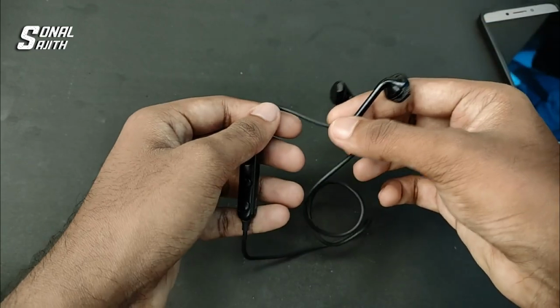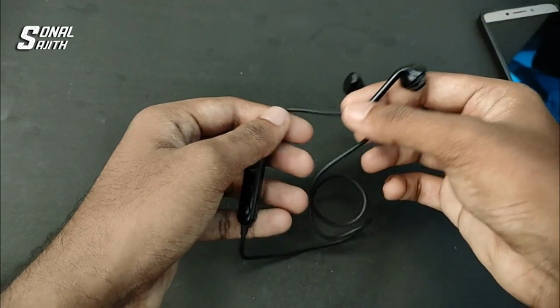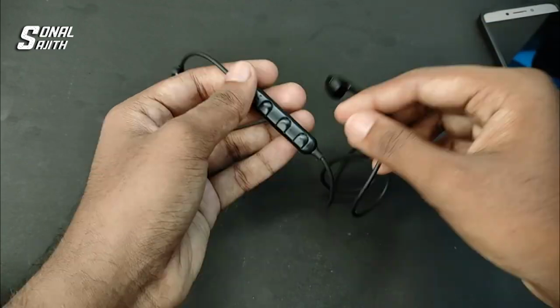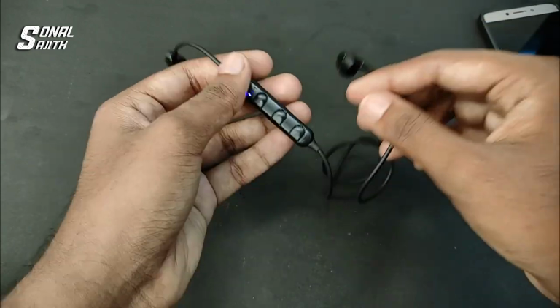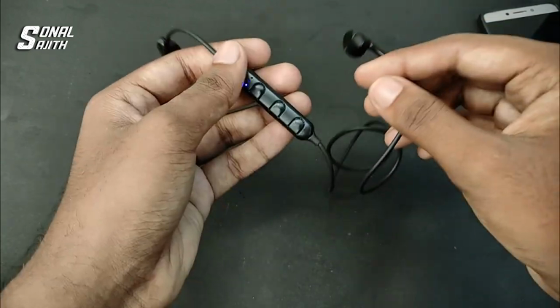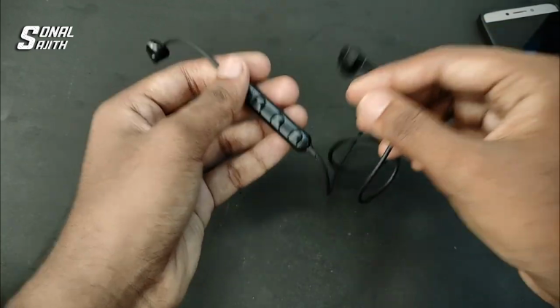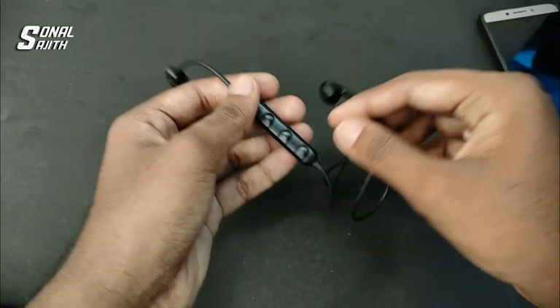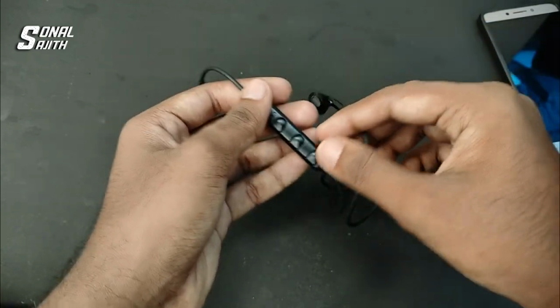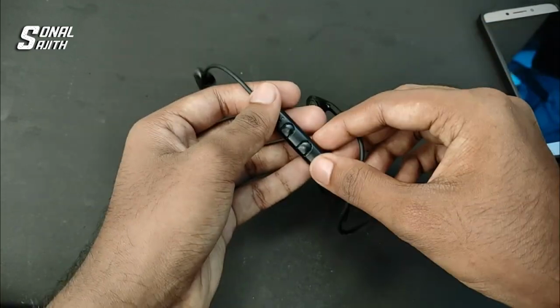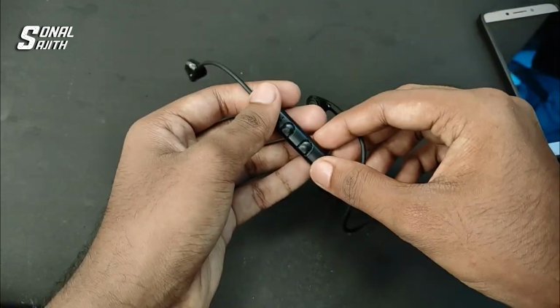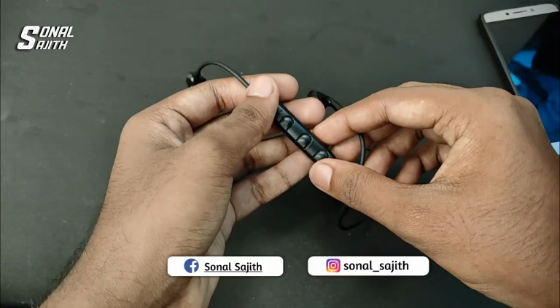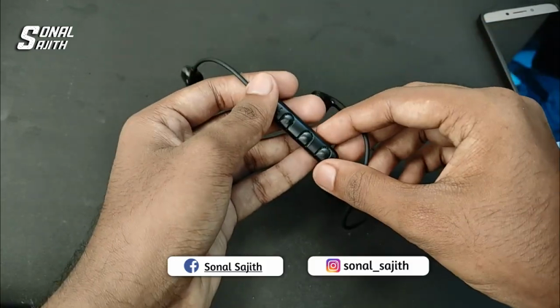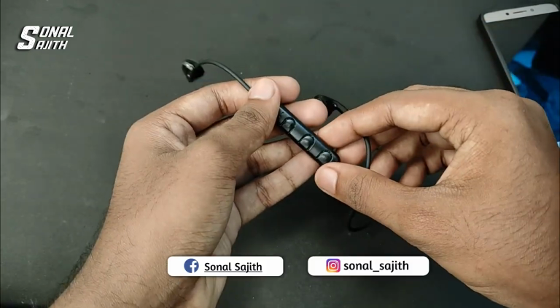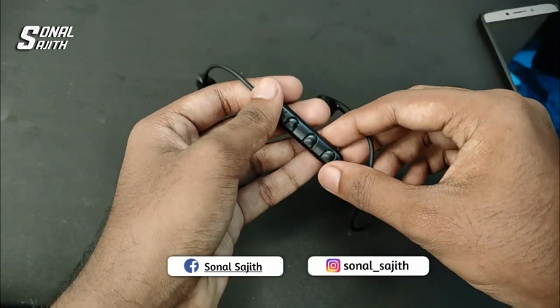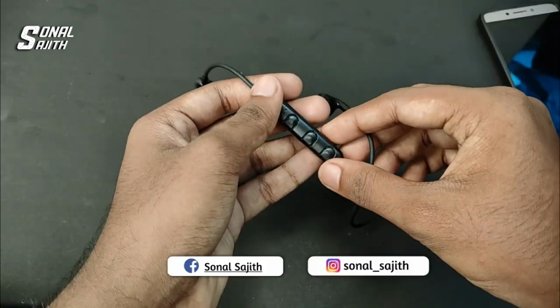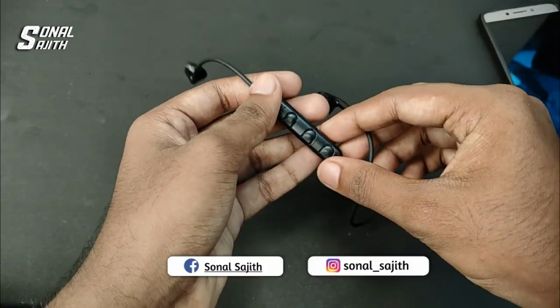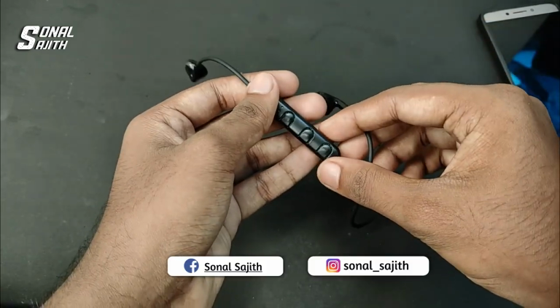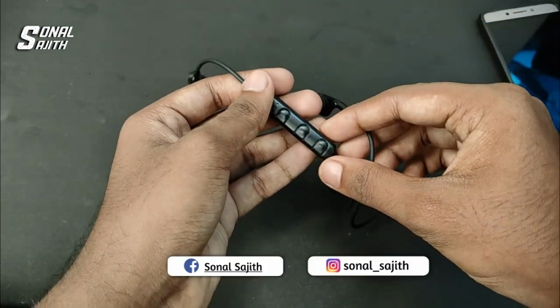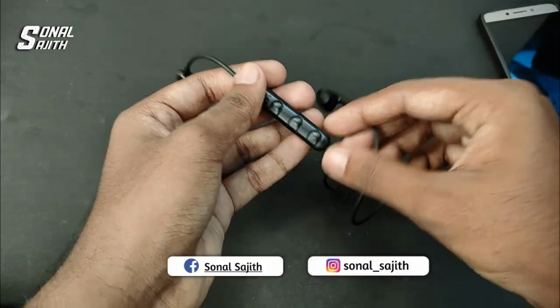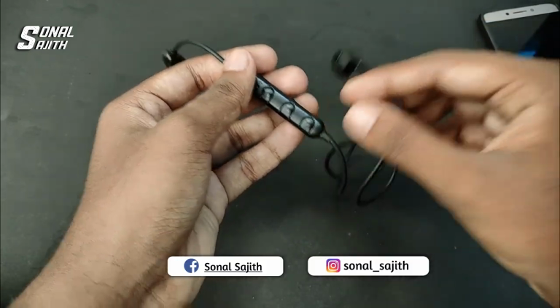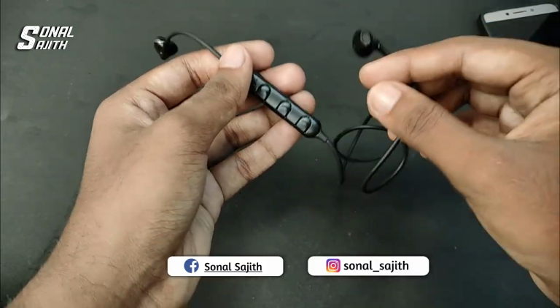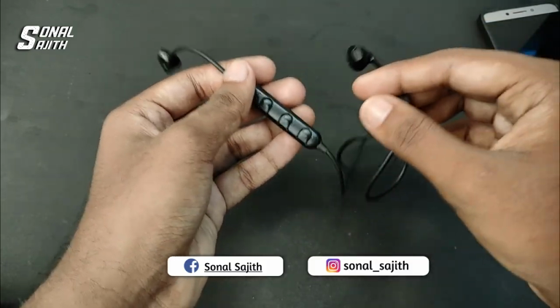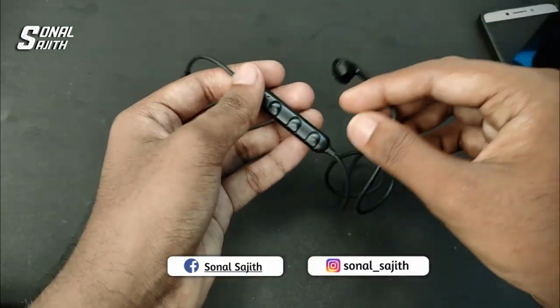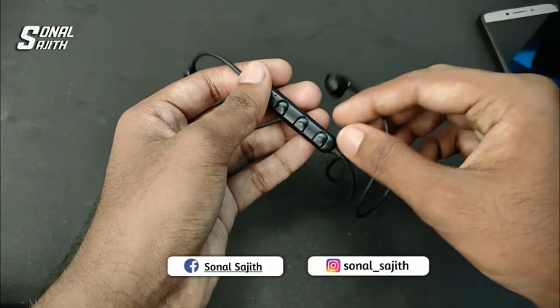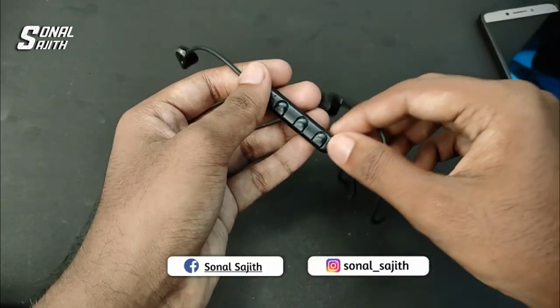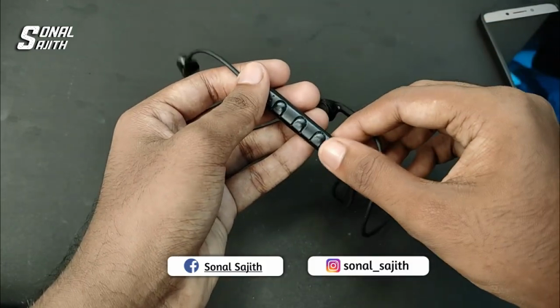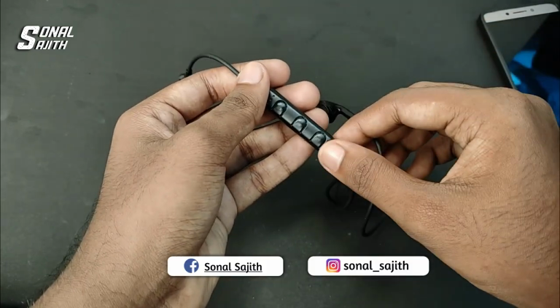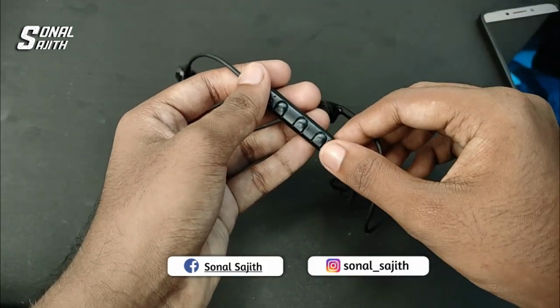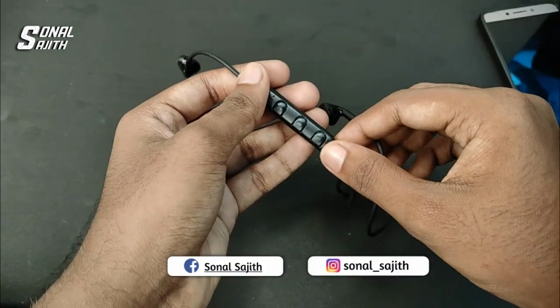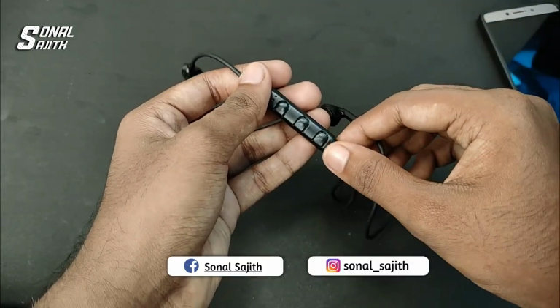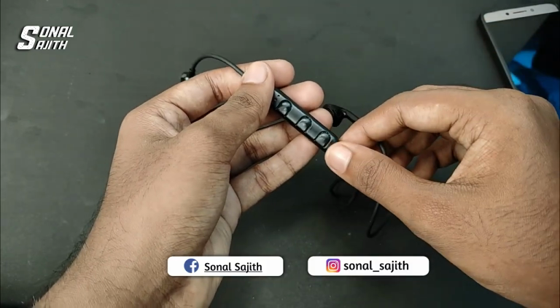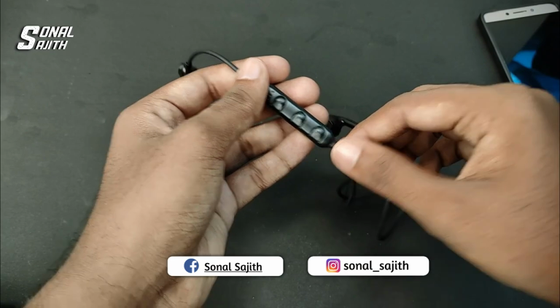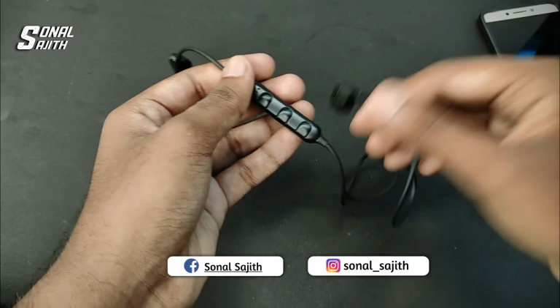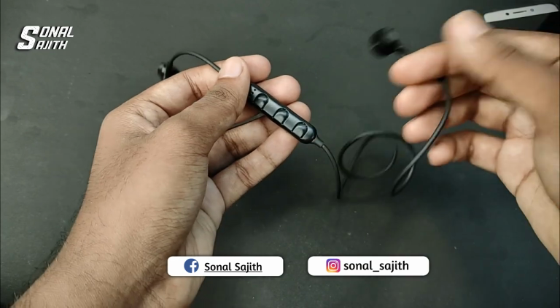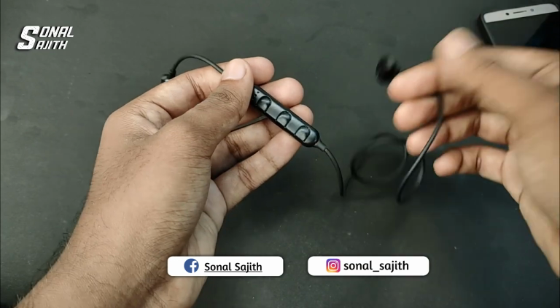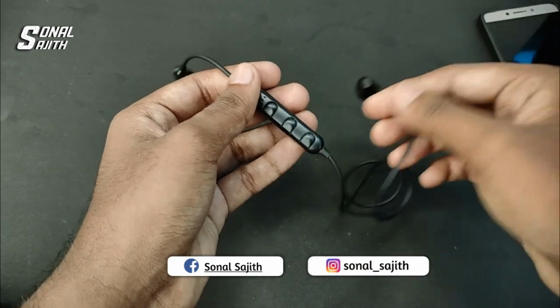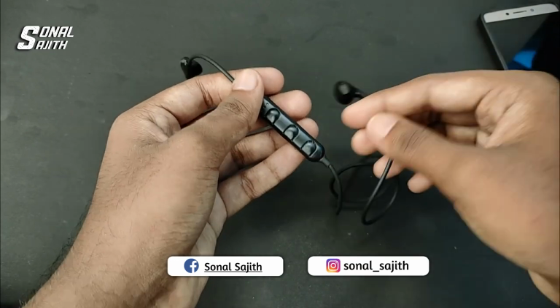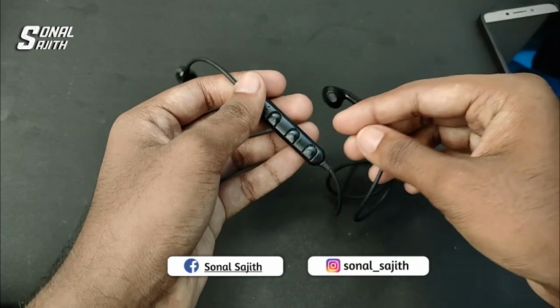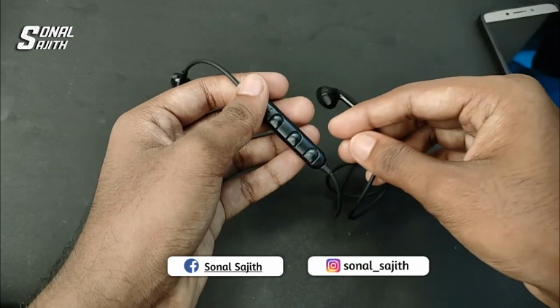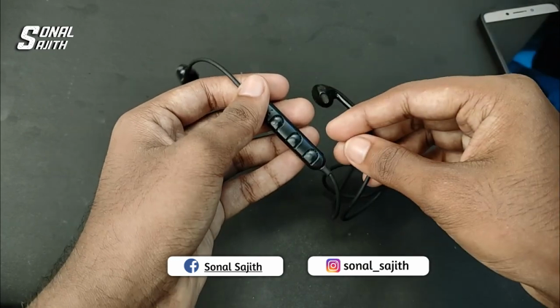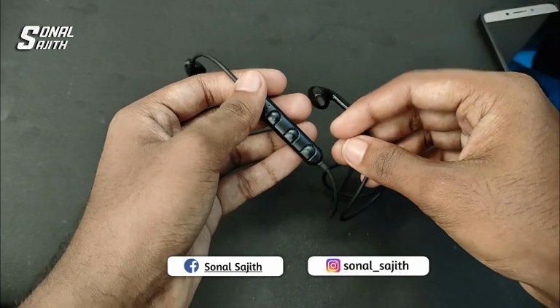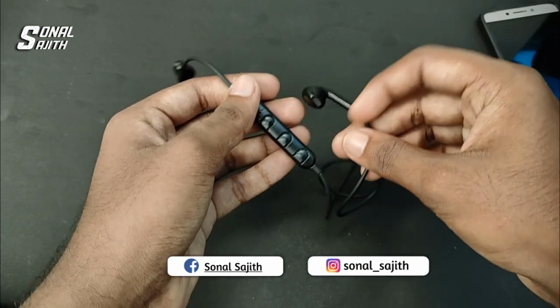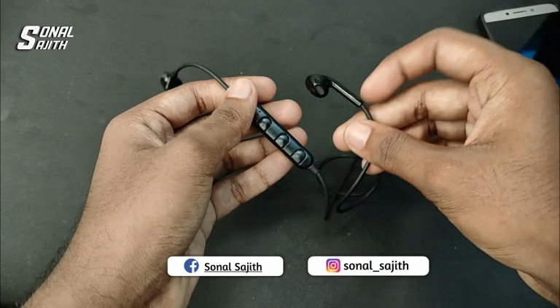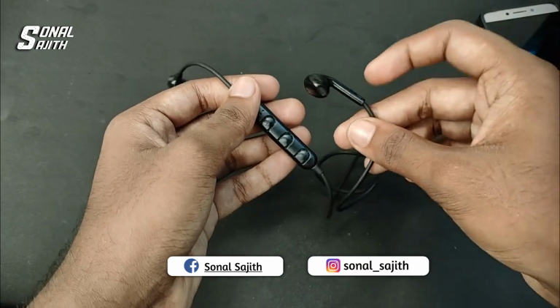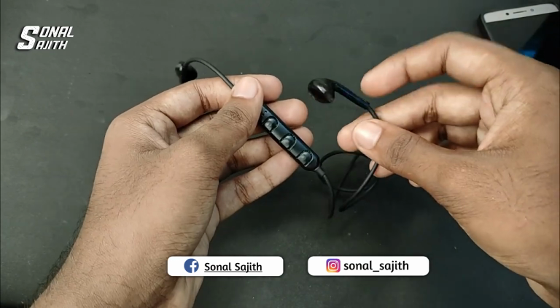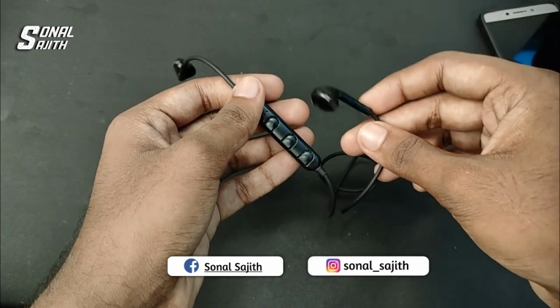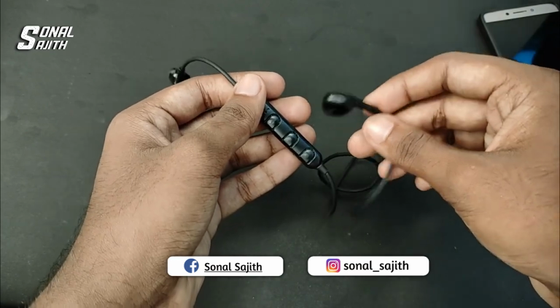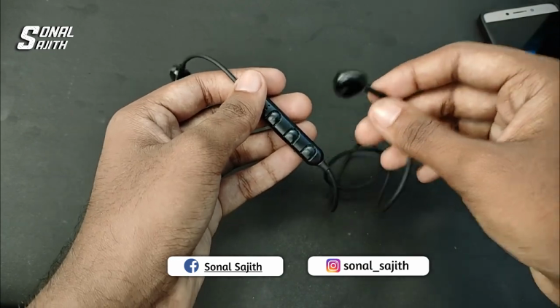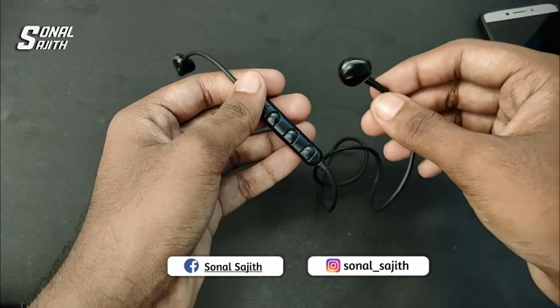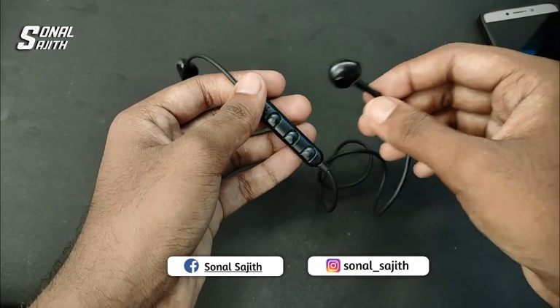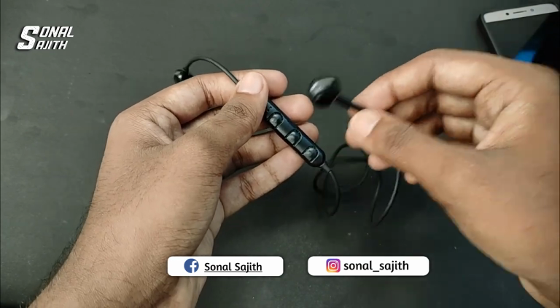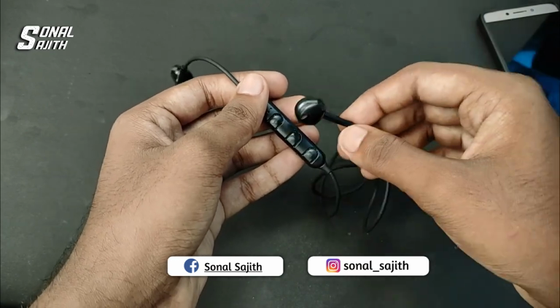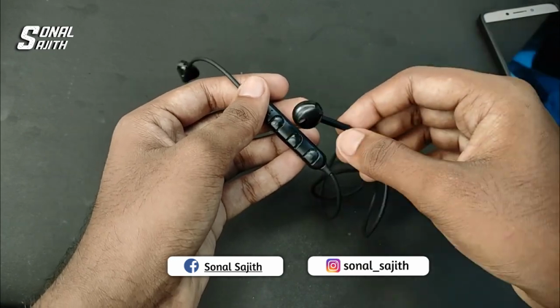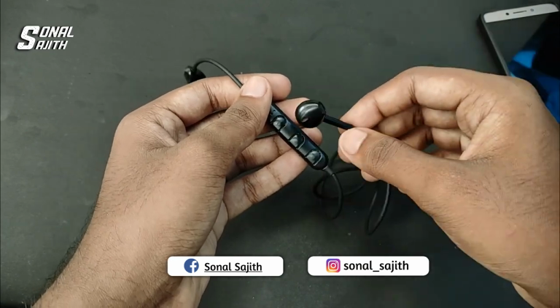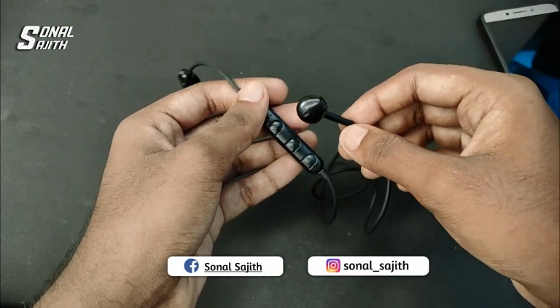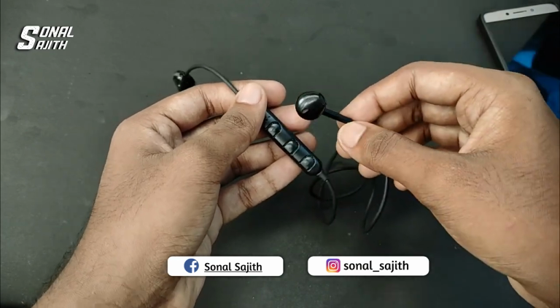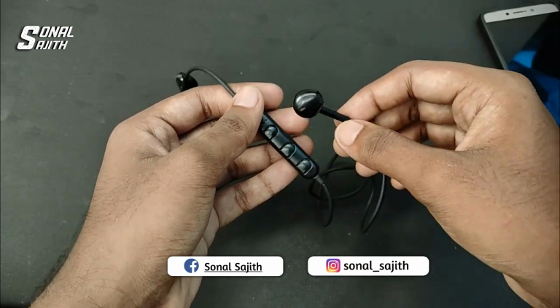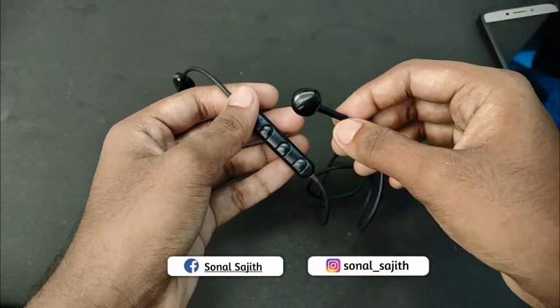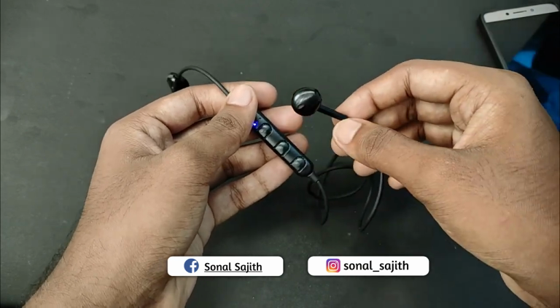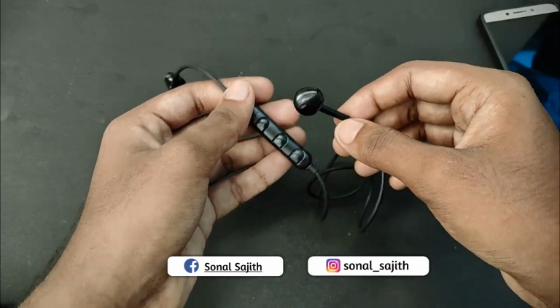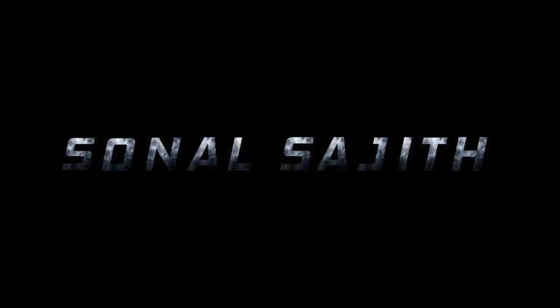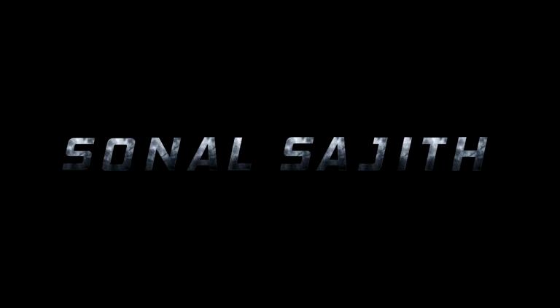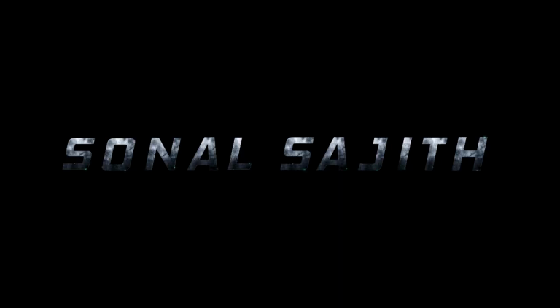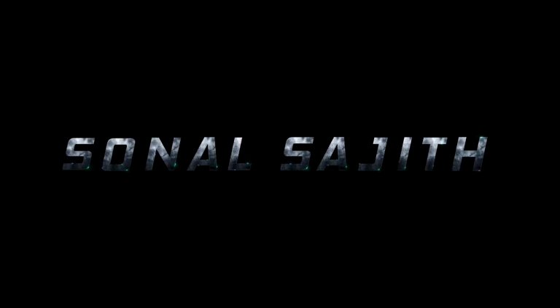If you have a requested video, please like and share with your friends. How to repair the earphone.